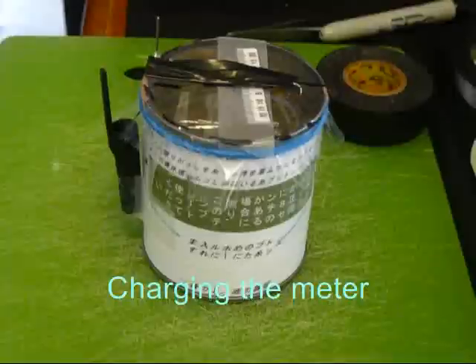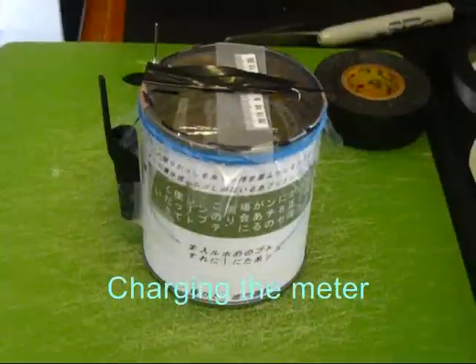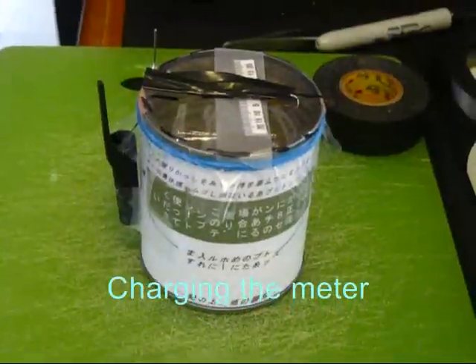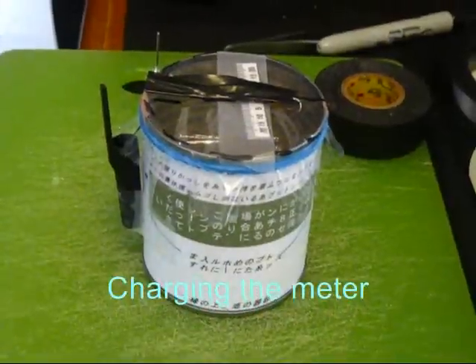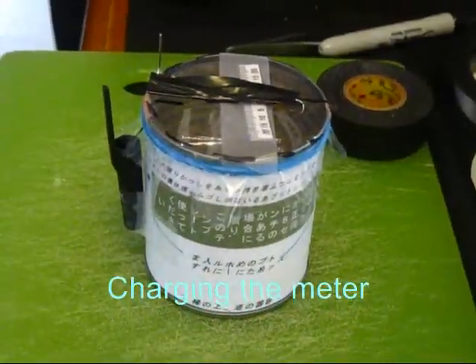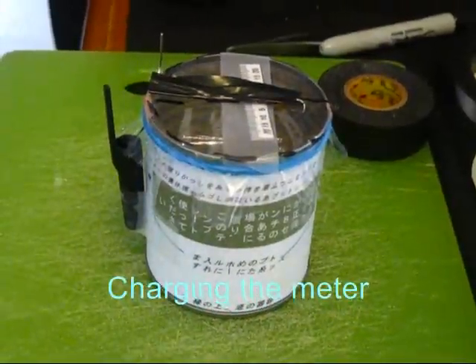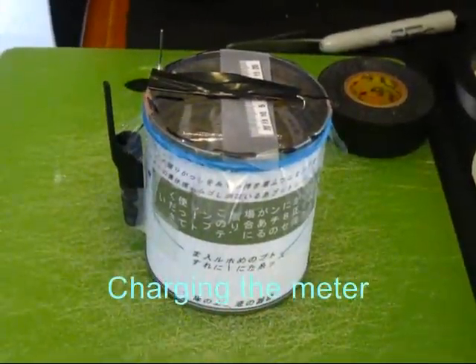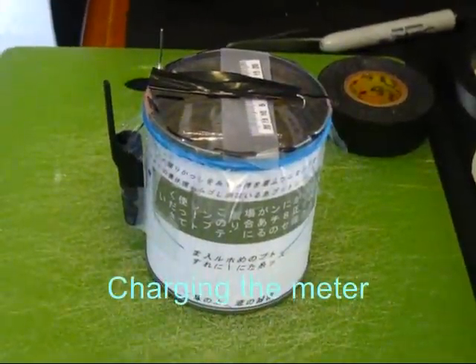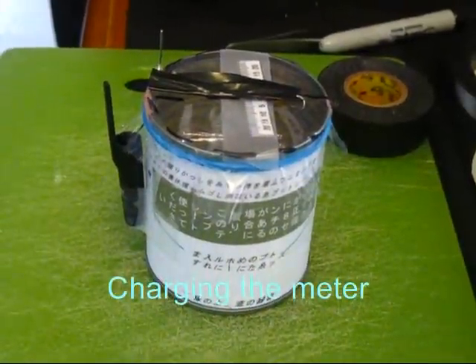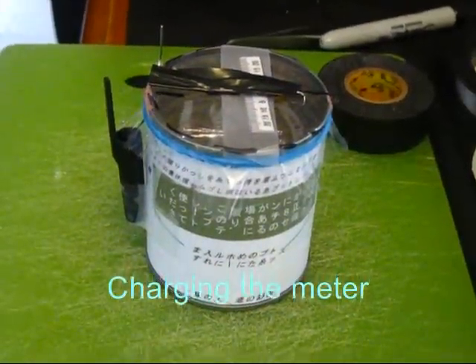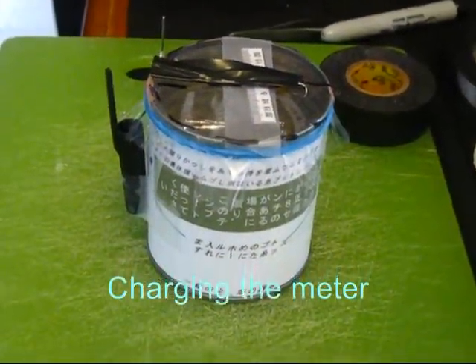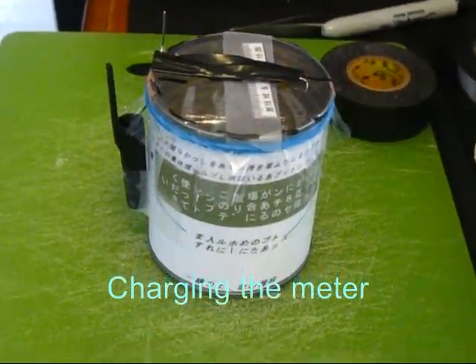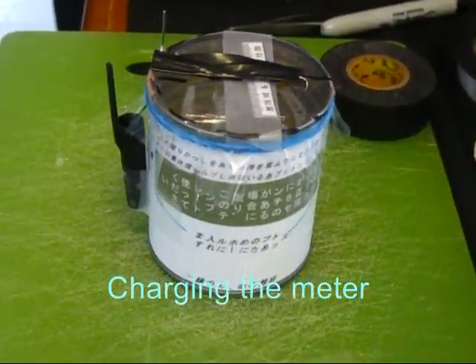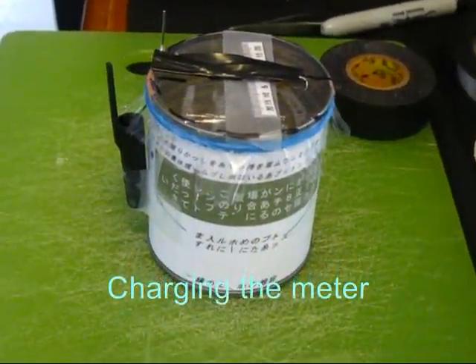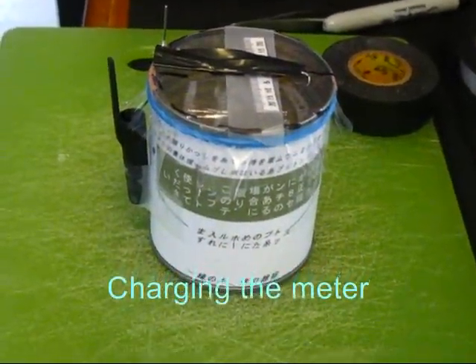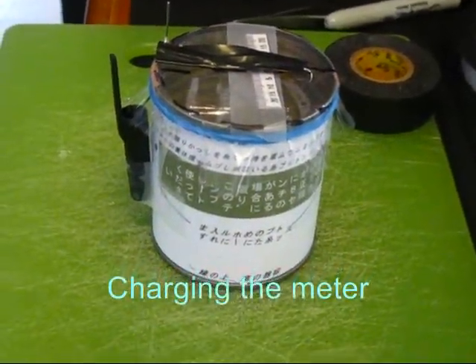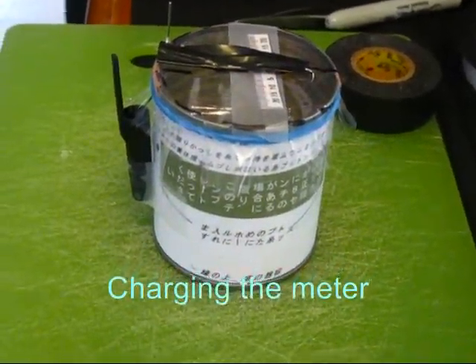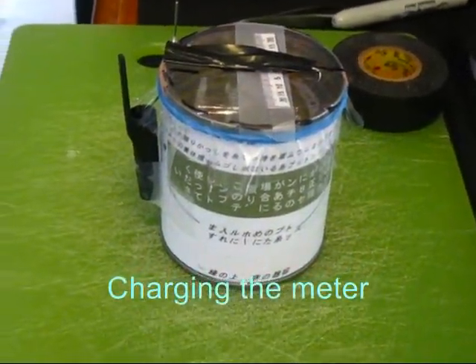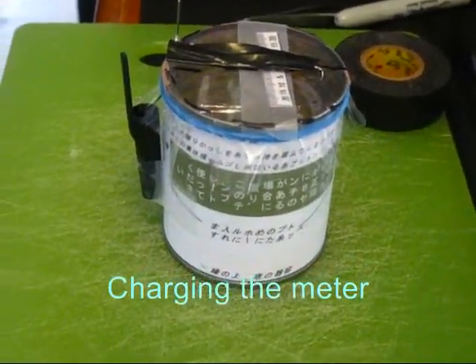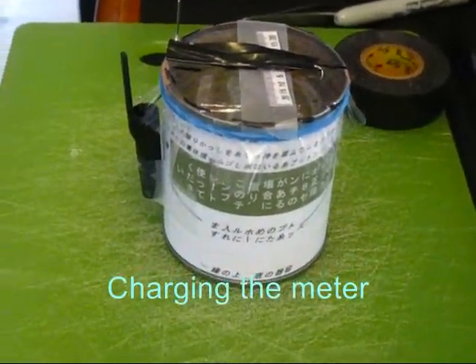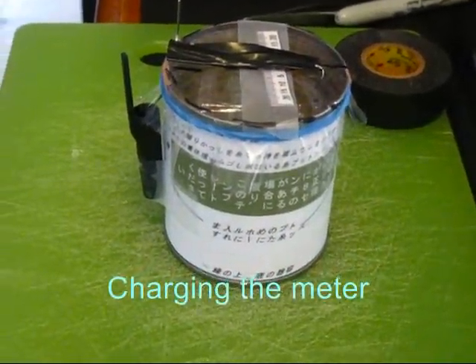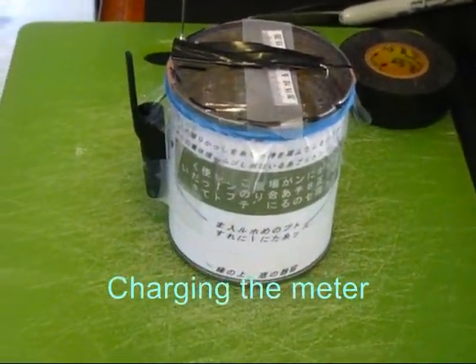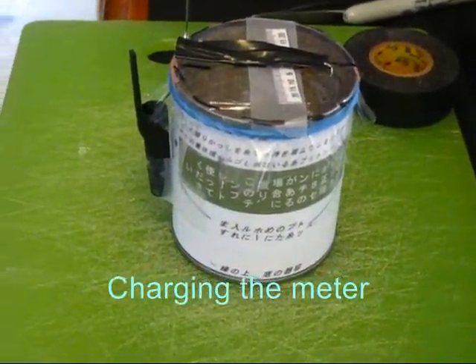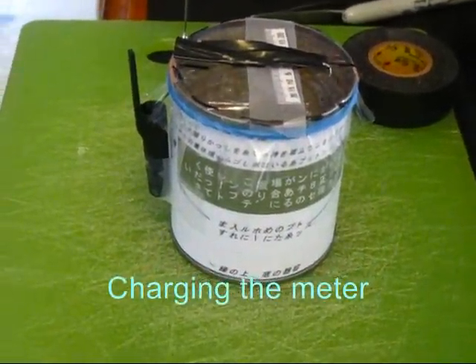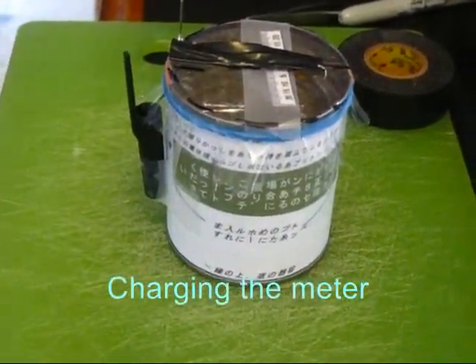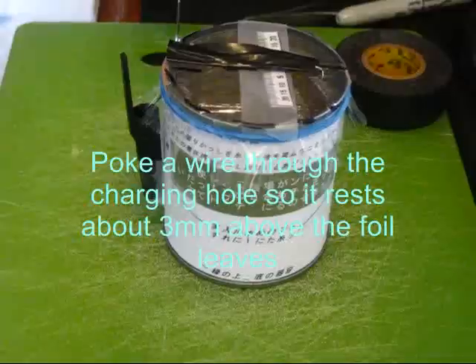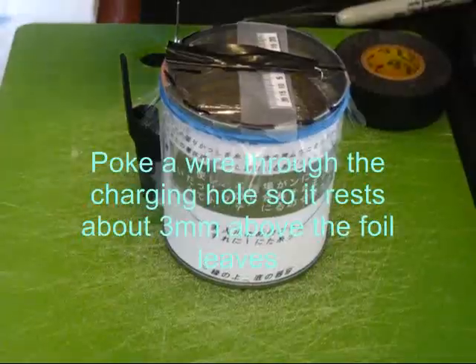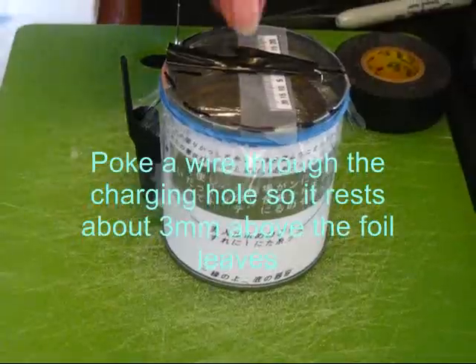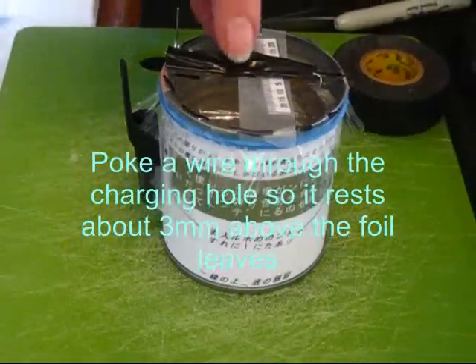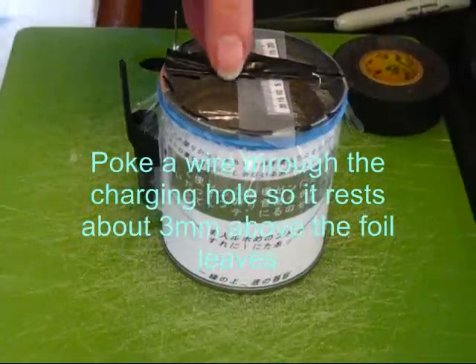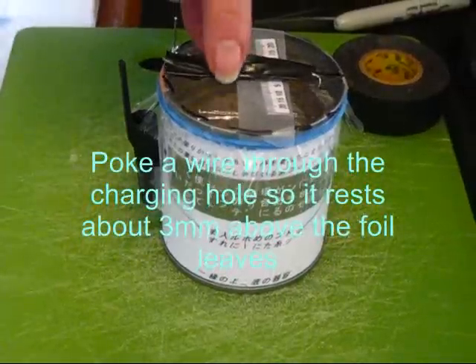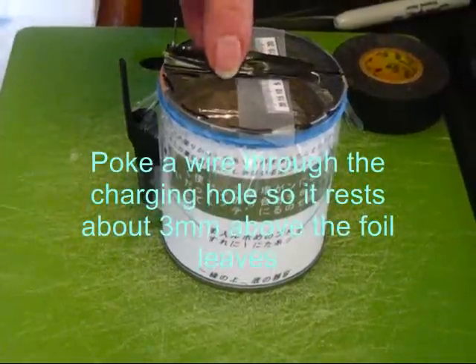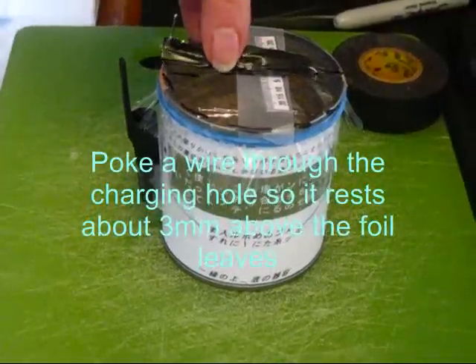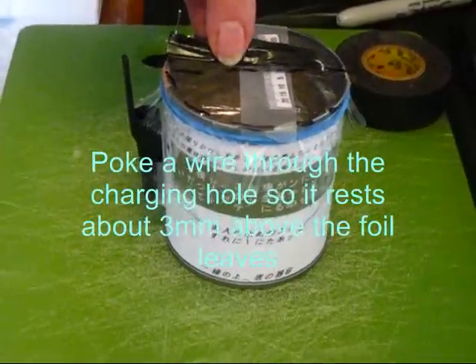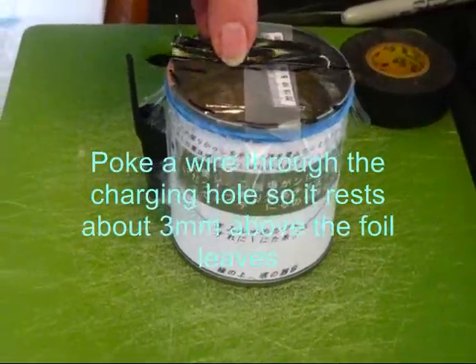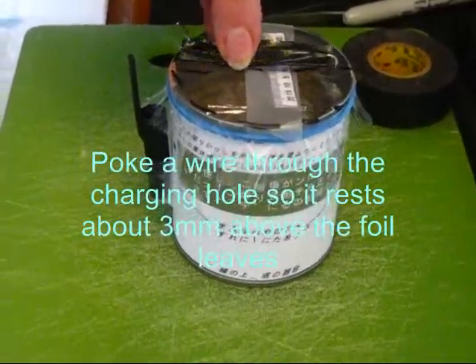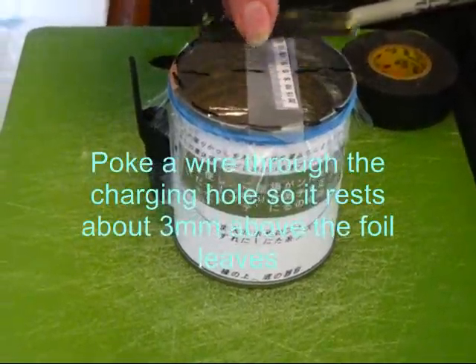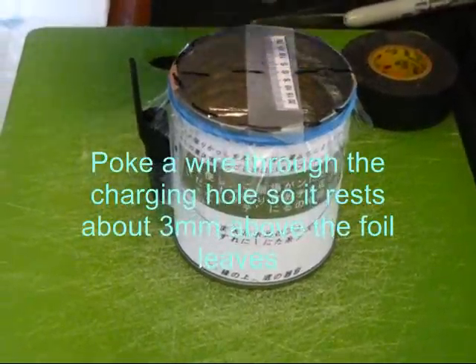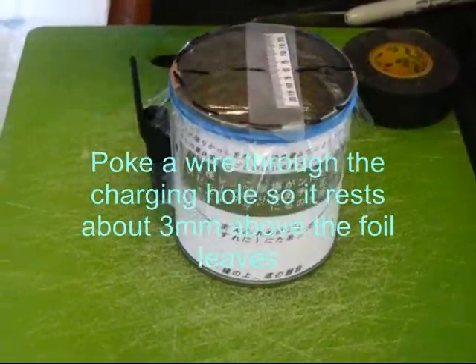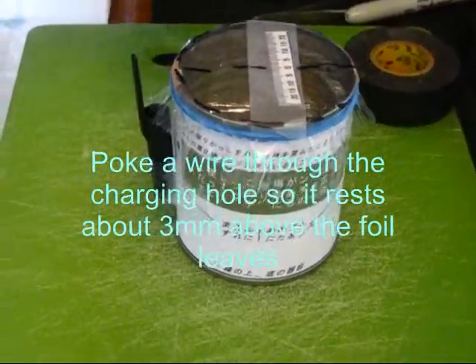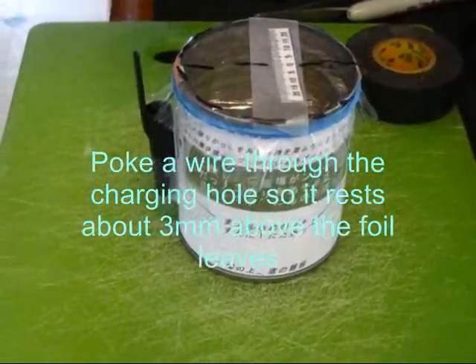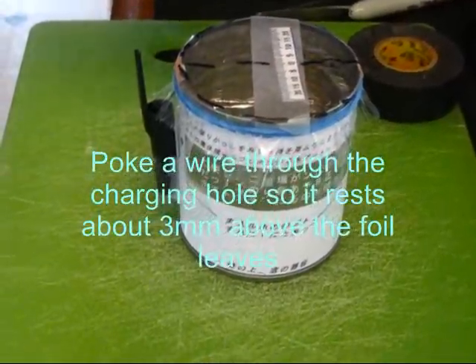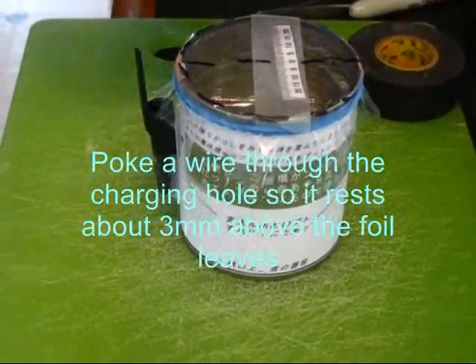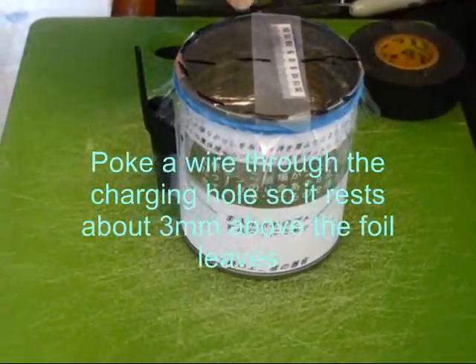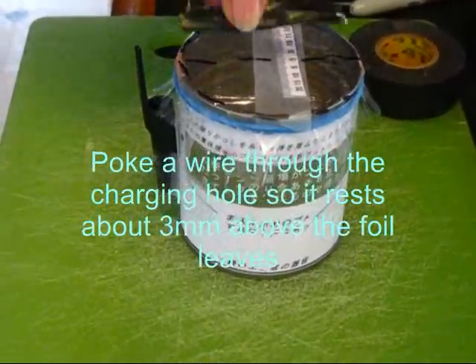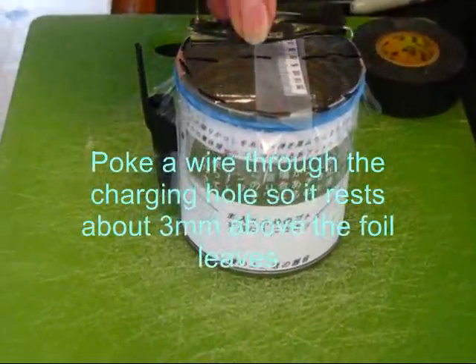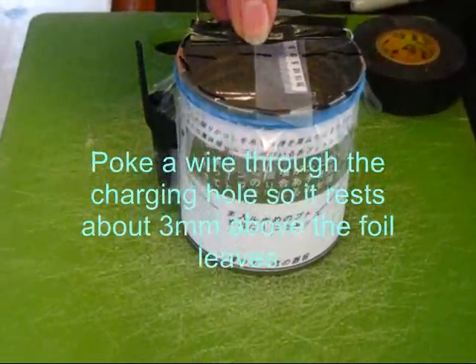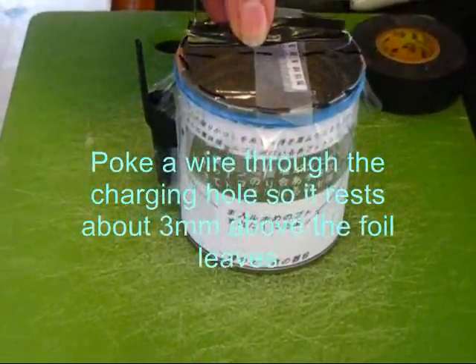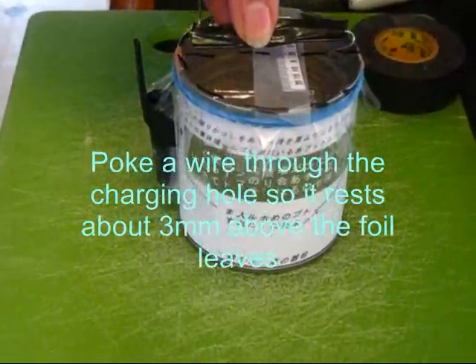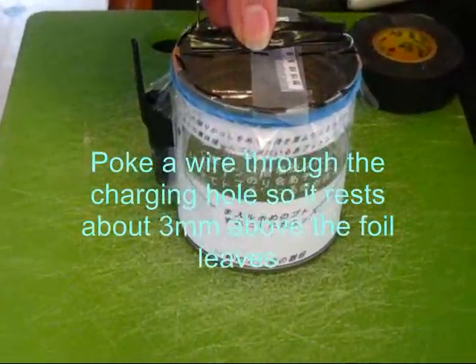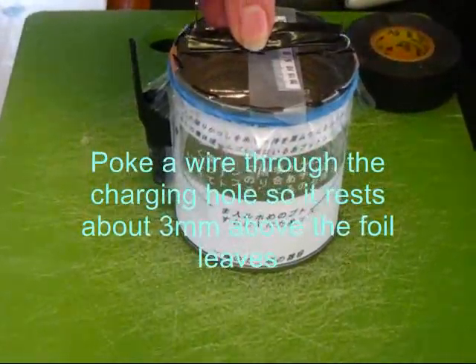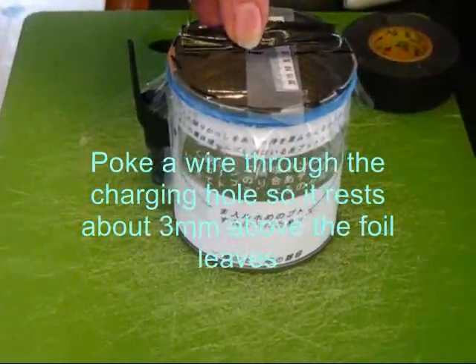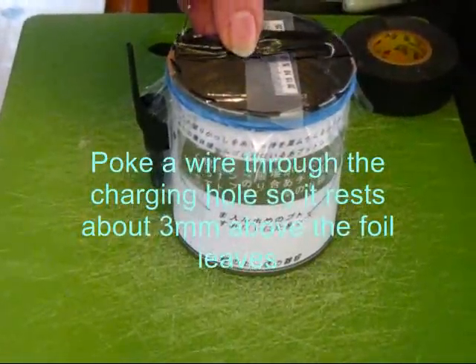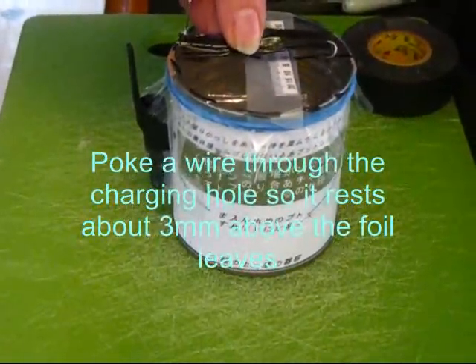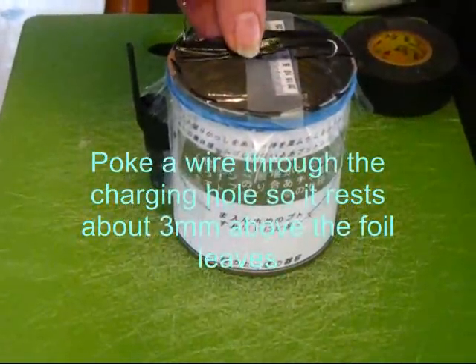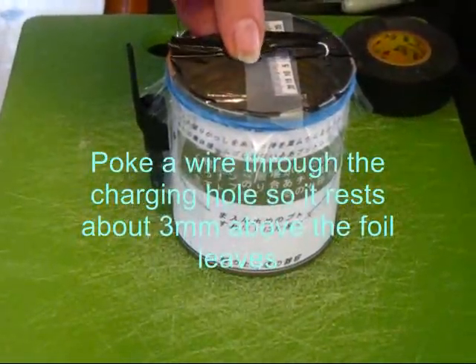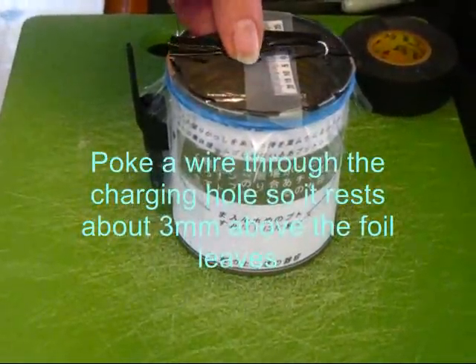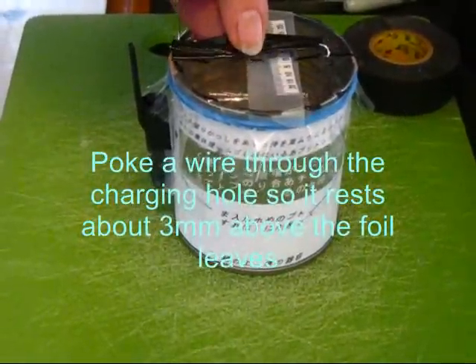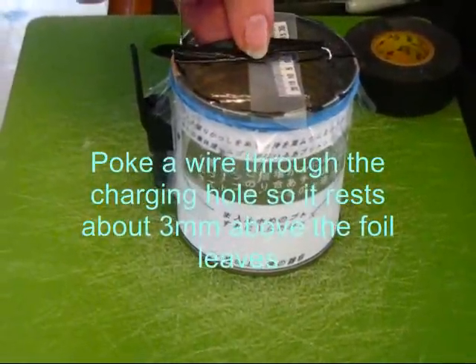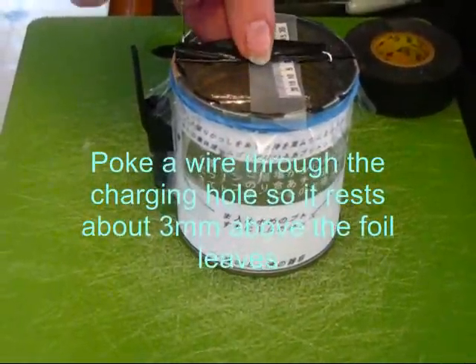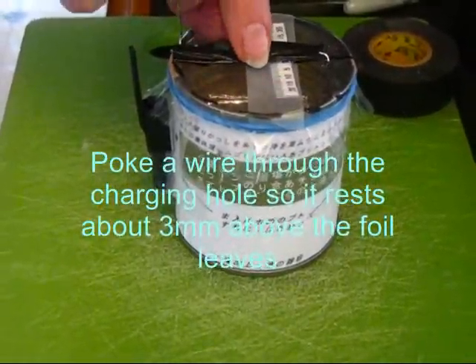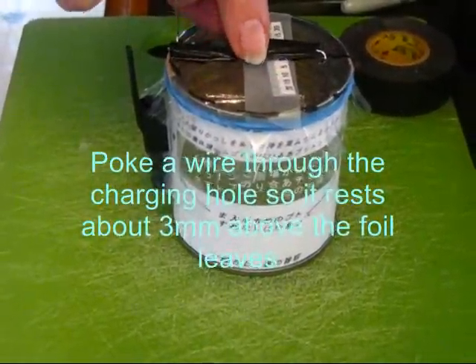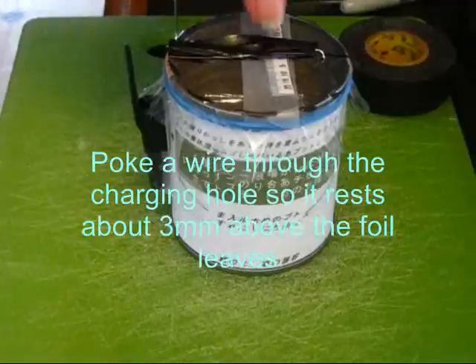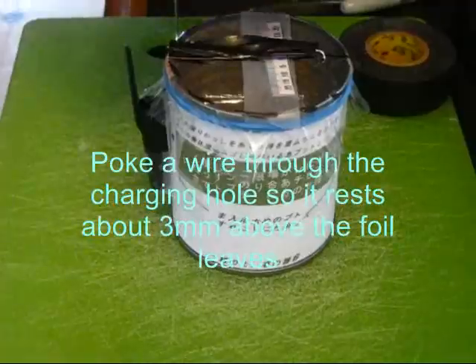Charging the meter. Poke a wire through the charging hole so it rests about 3 millimeters above the foil leaves.